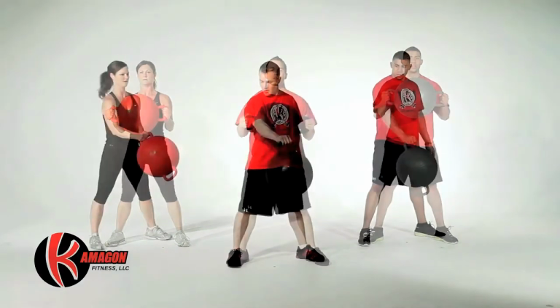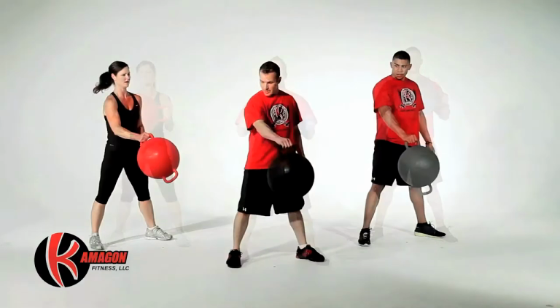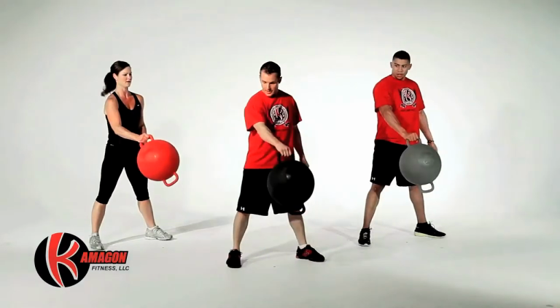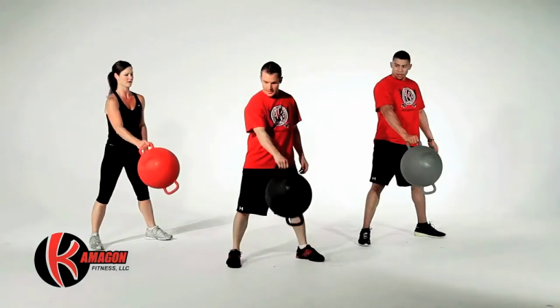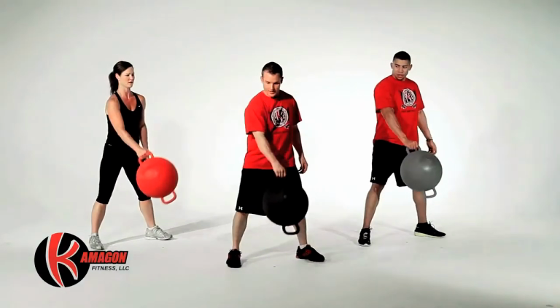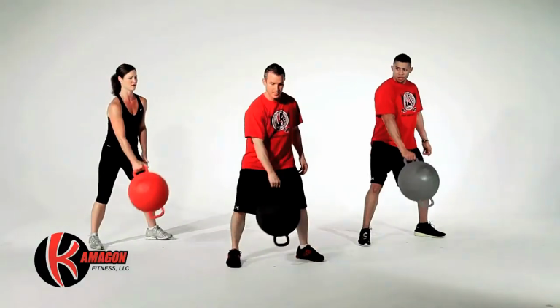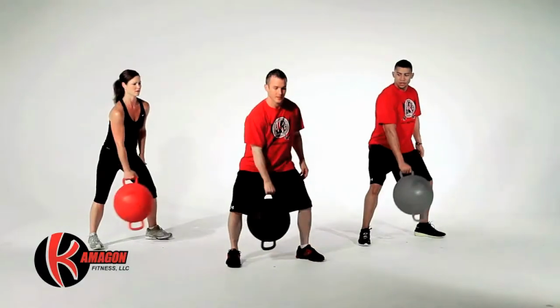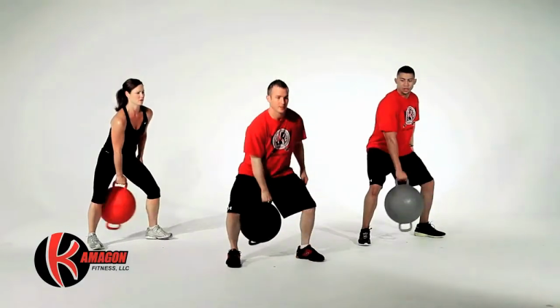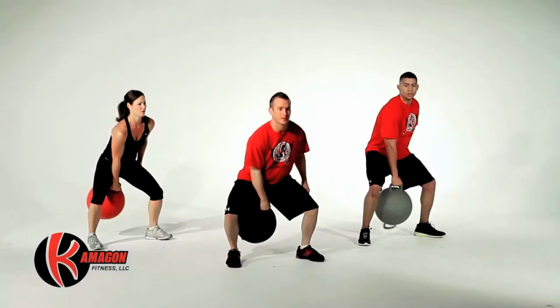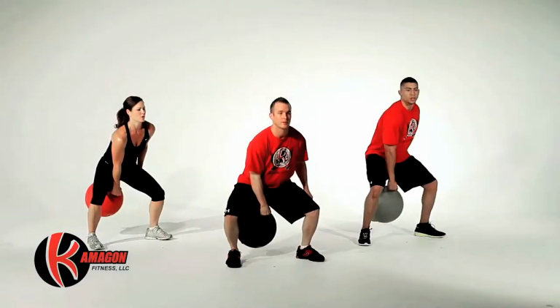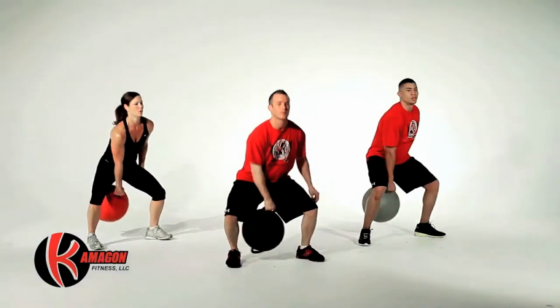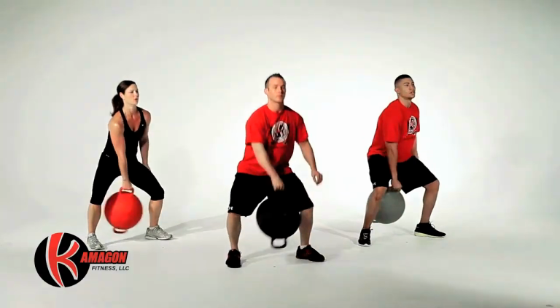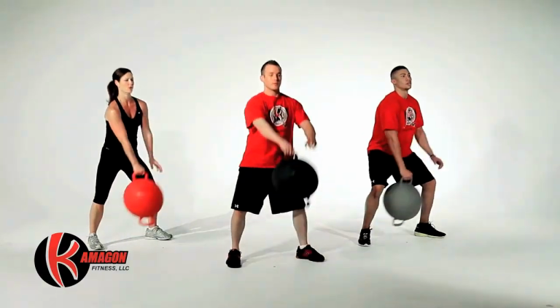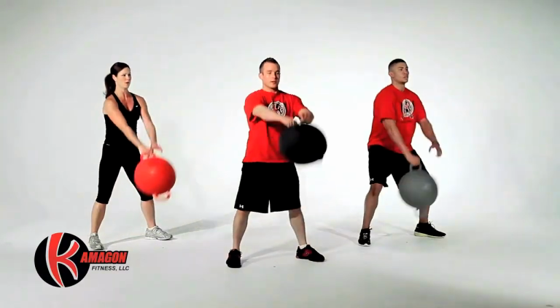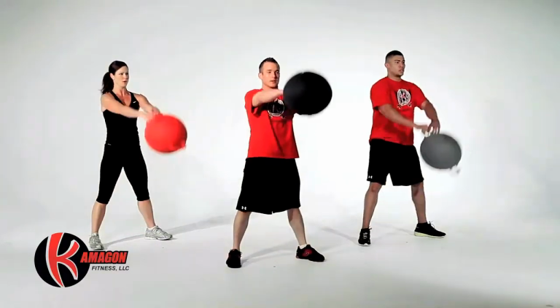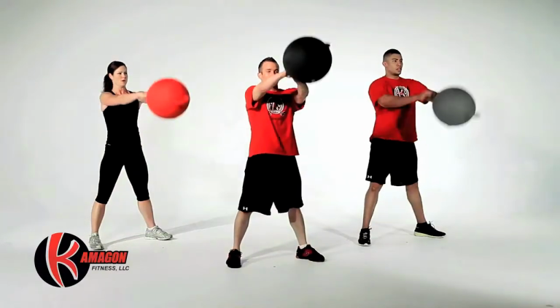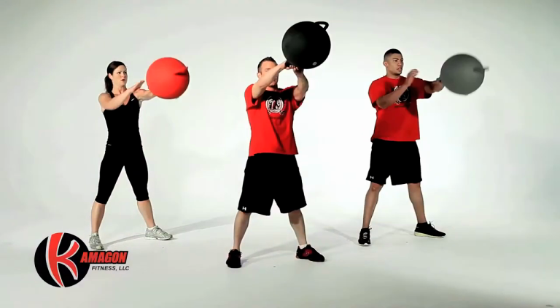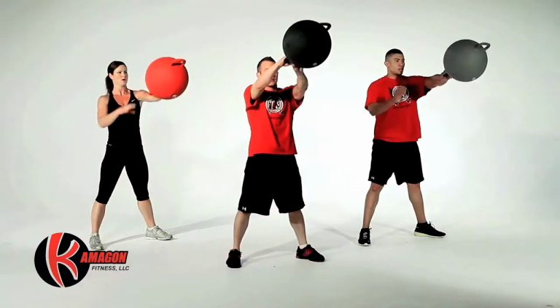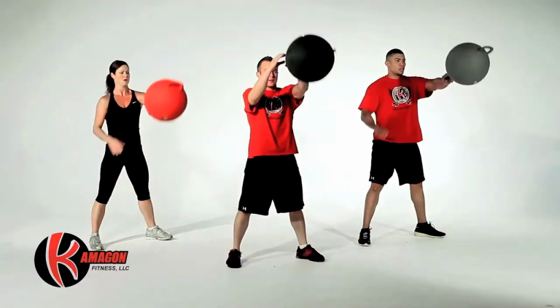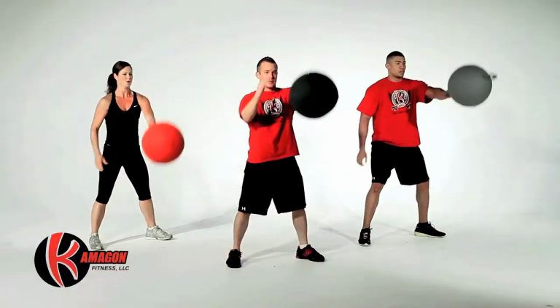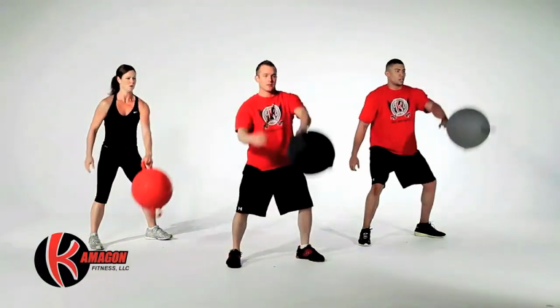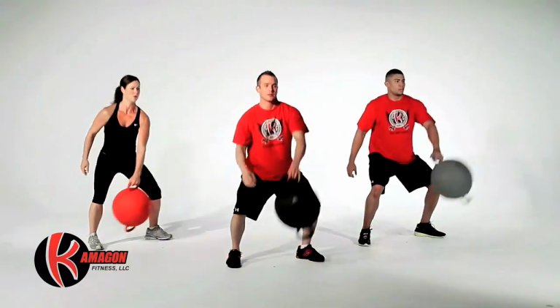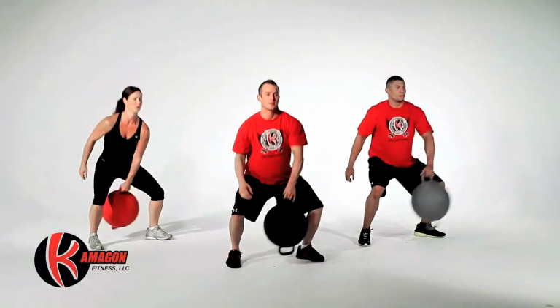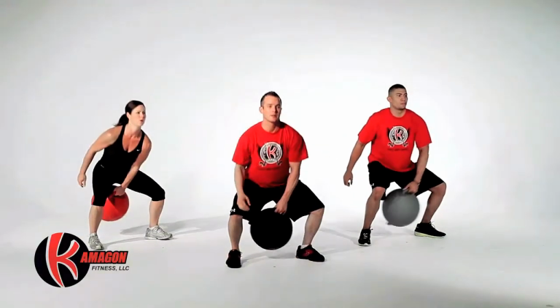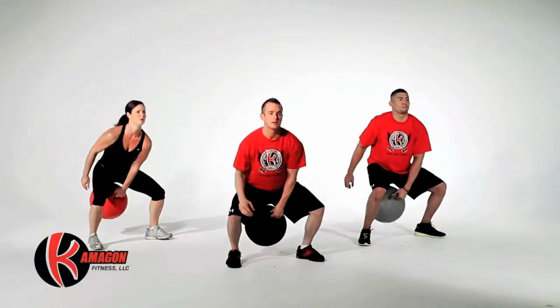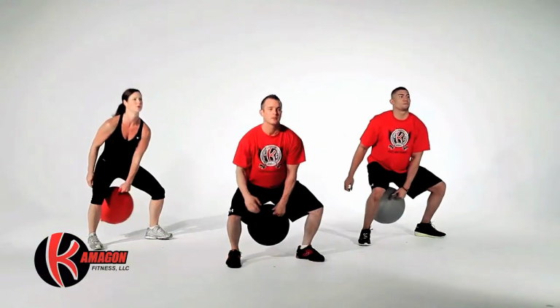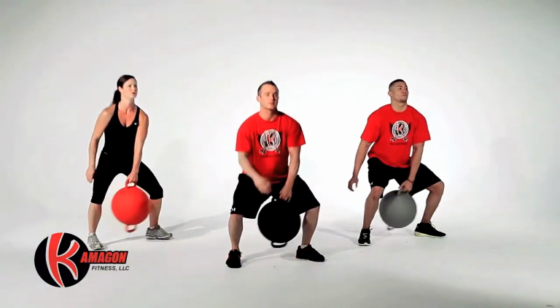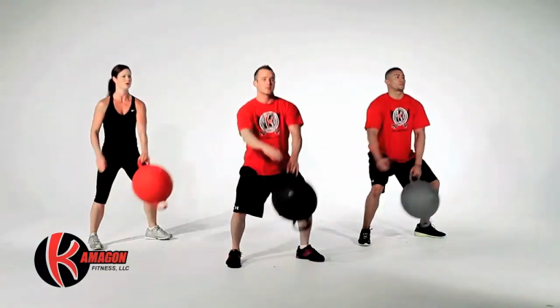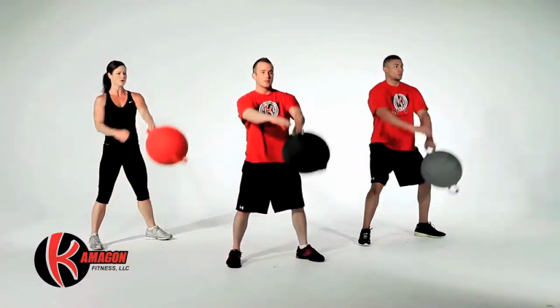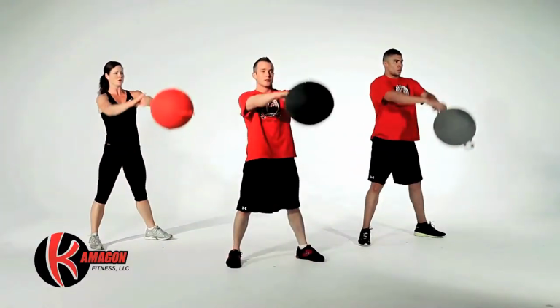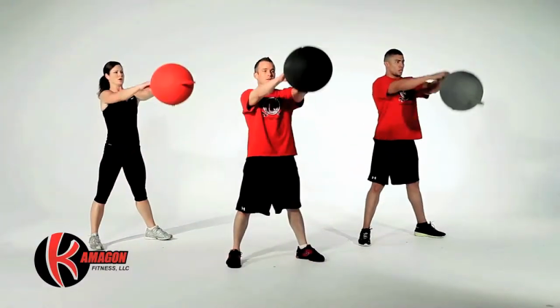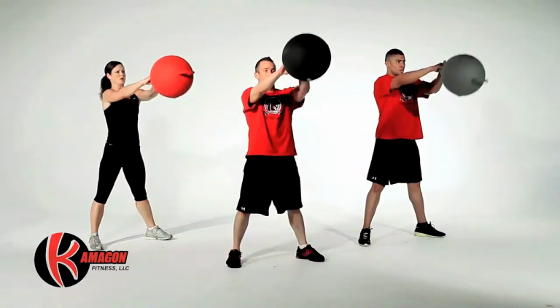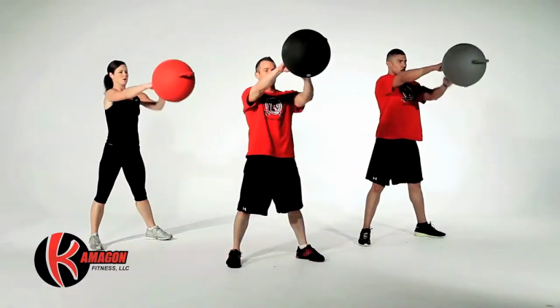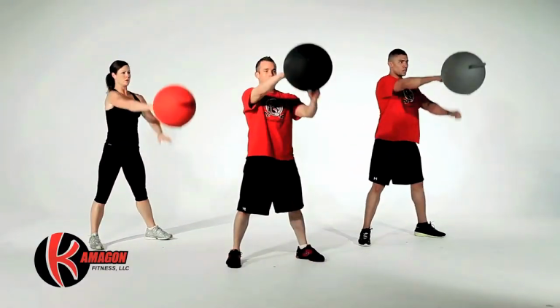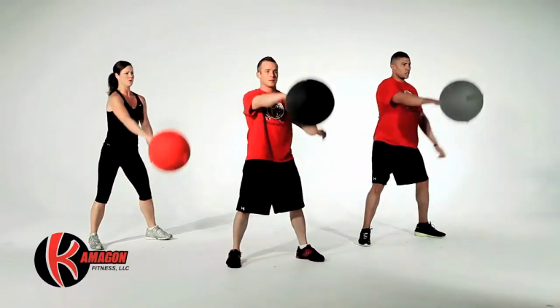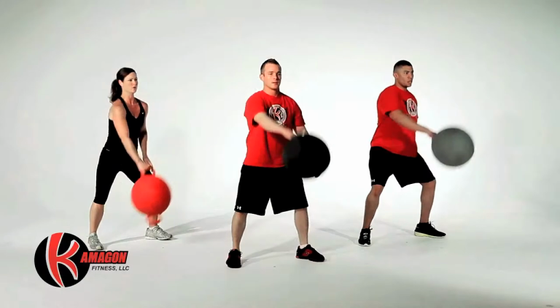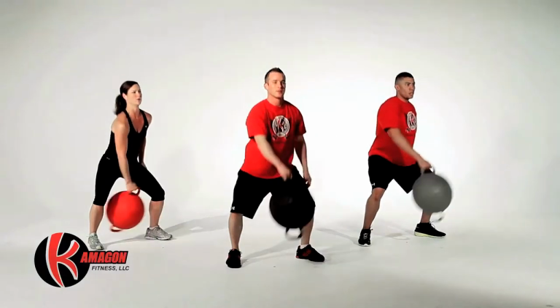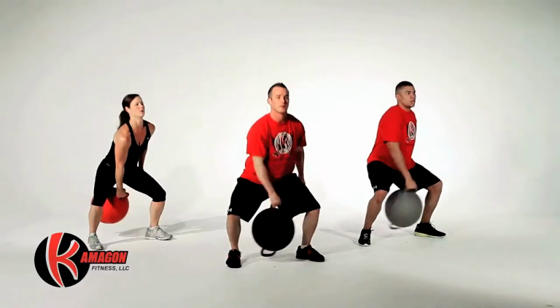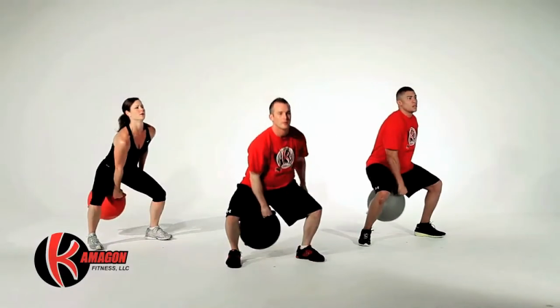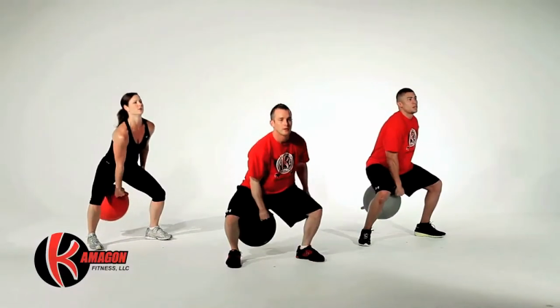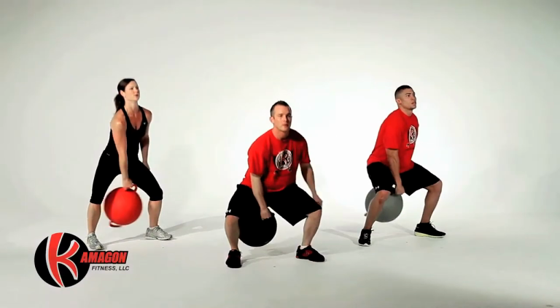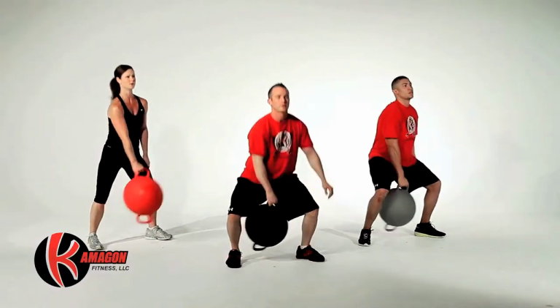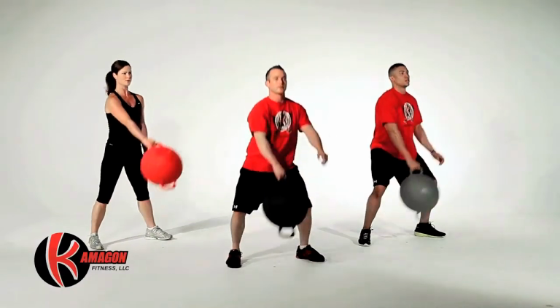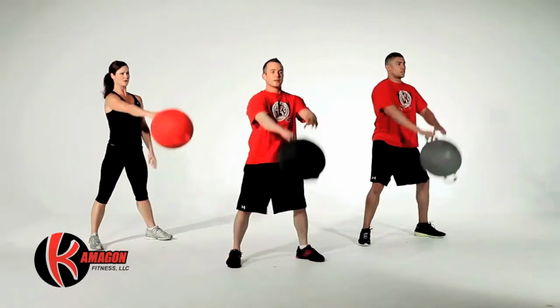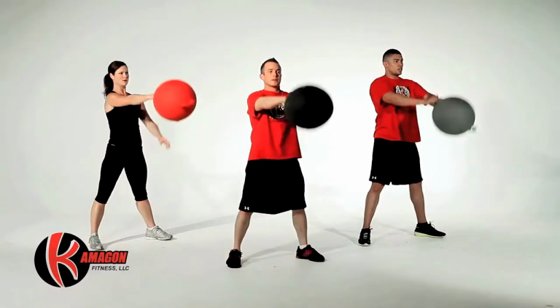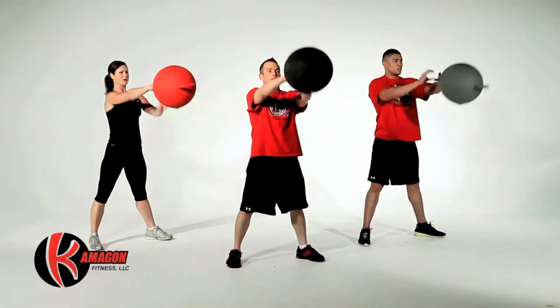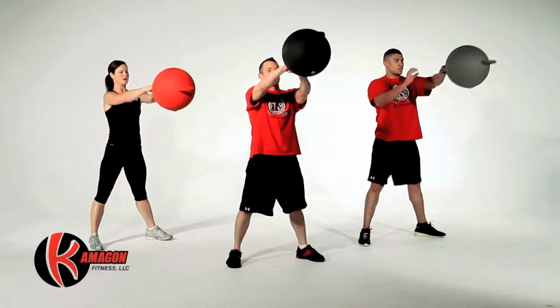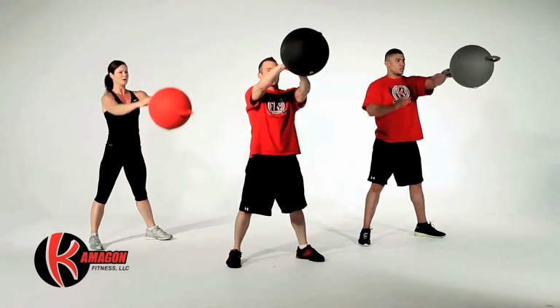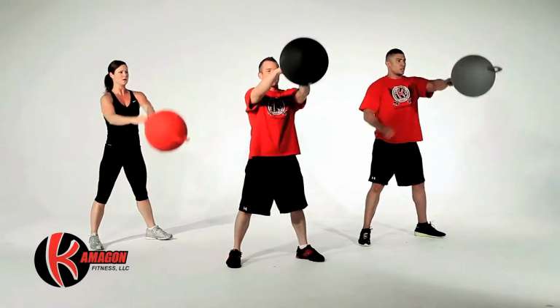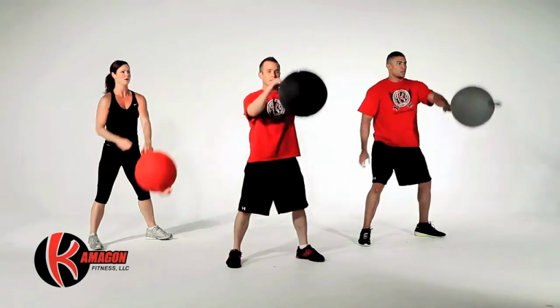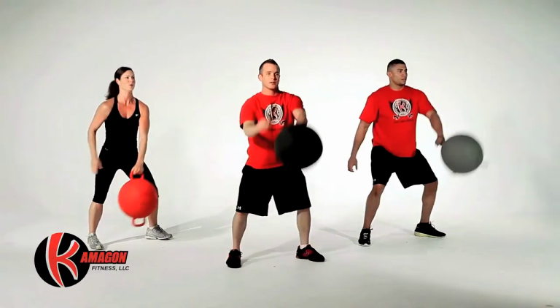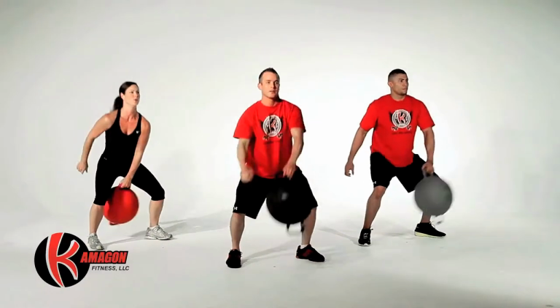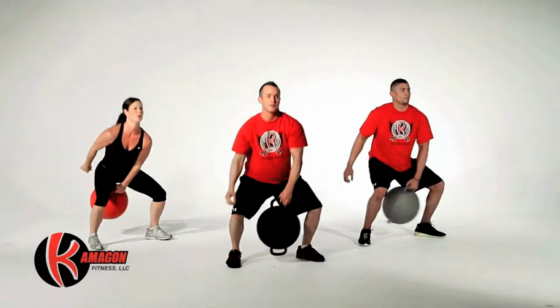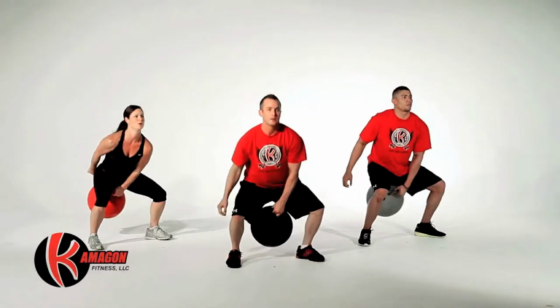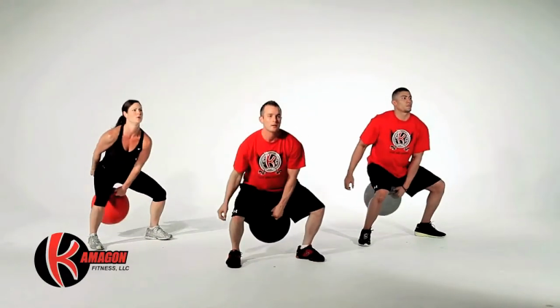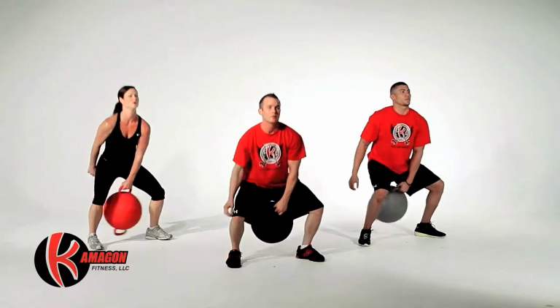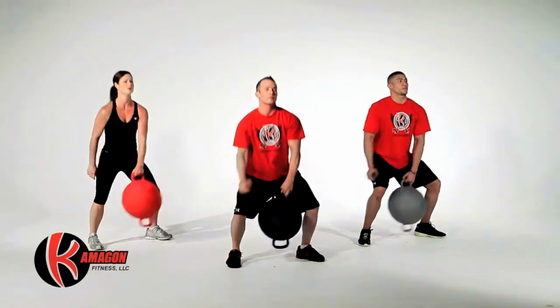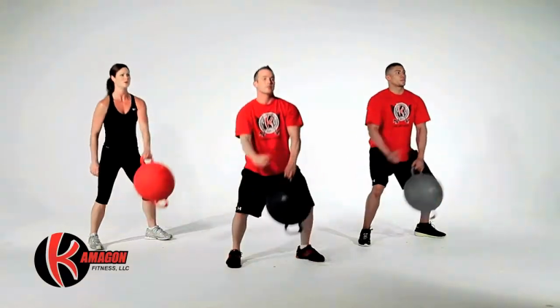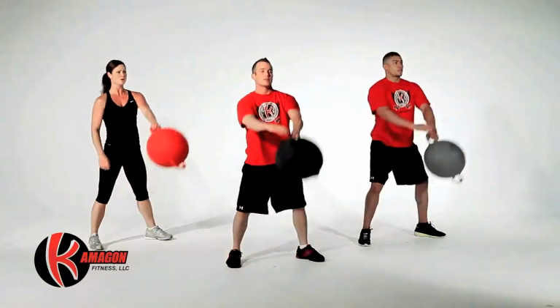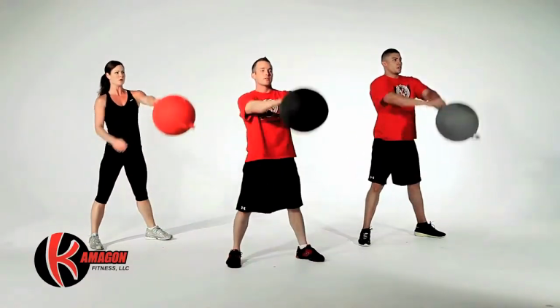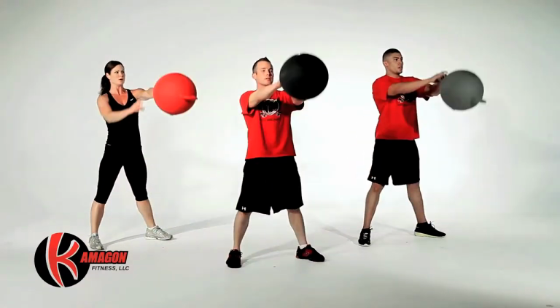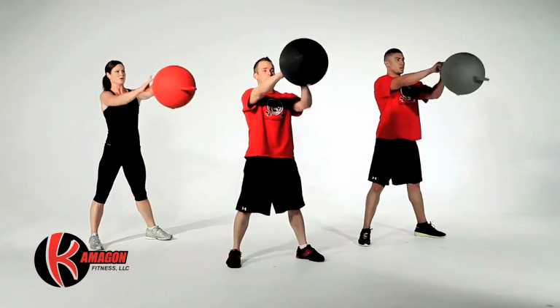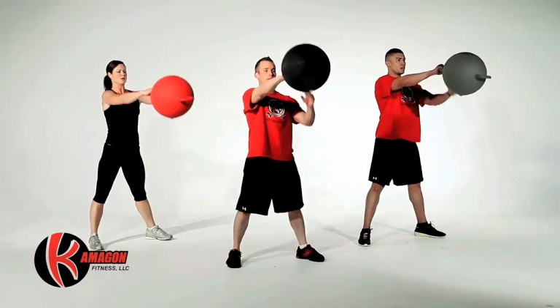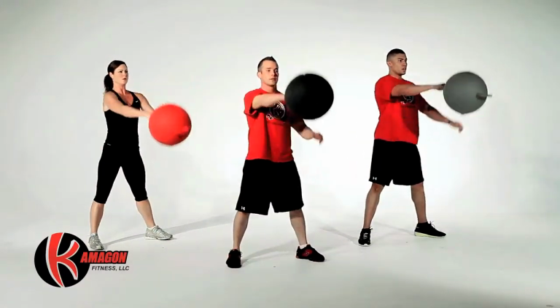The next exercise will be alternating Kamegon Swings, 20 total repetitions, 10 on each arm.